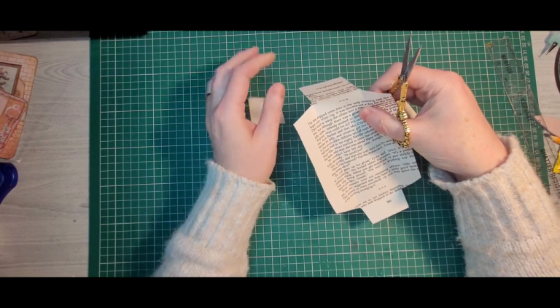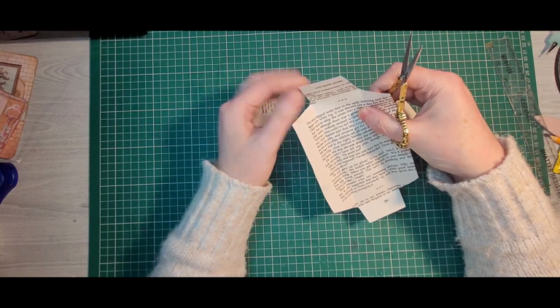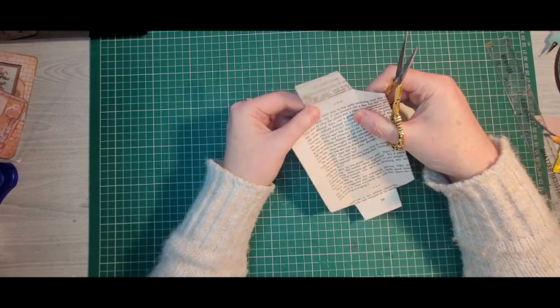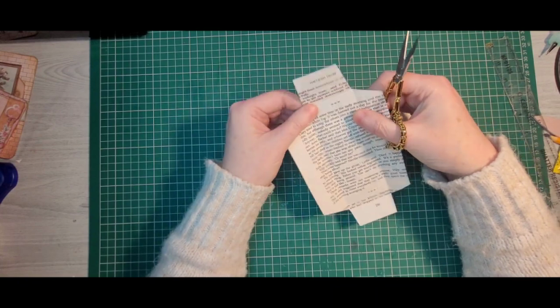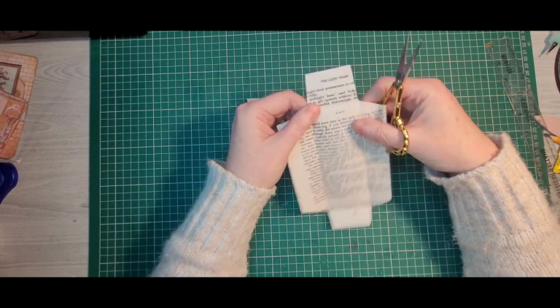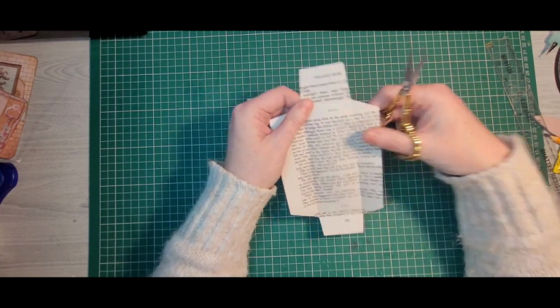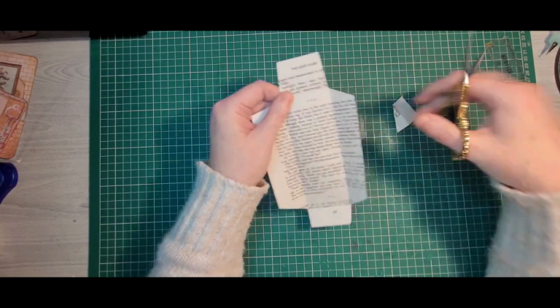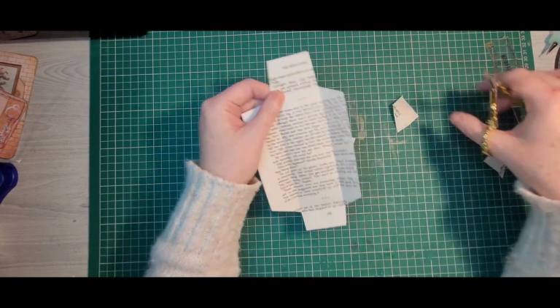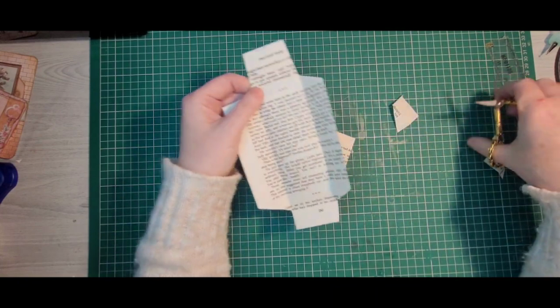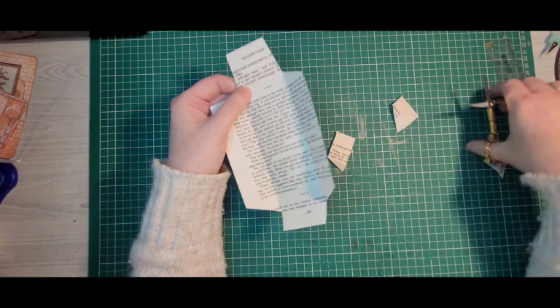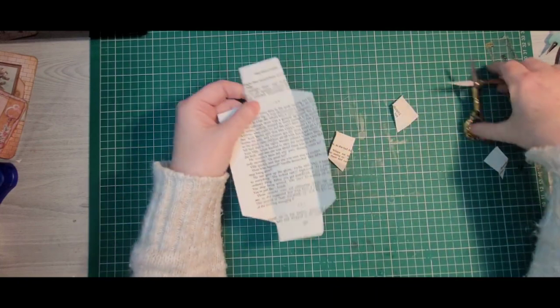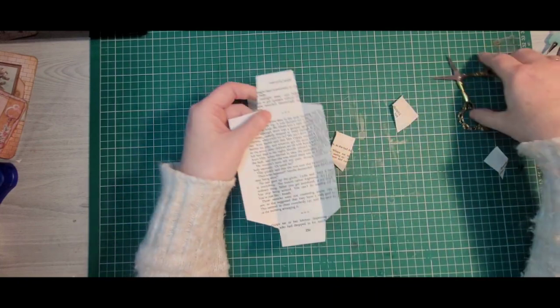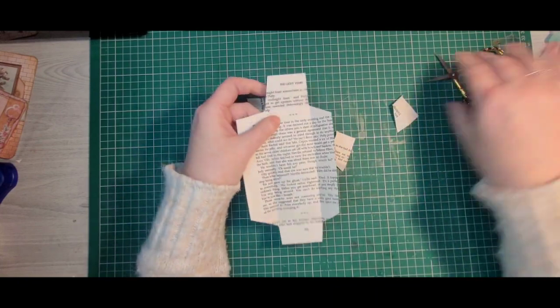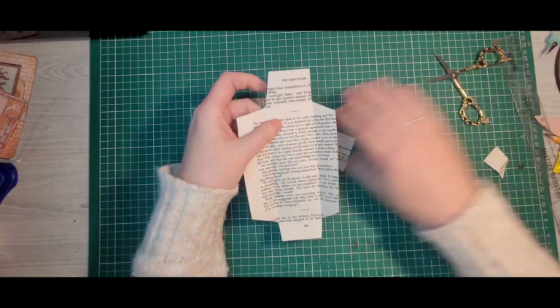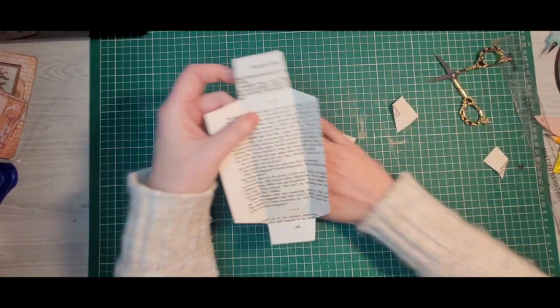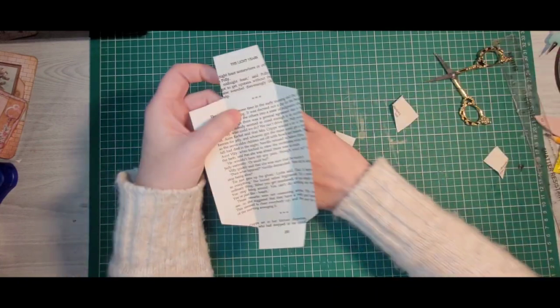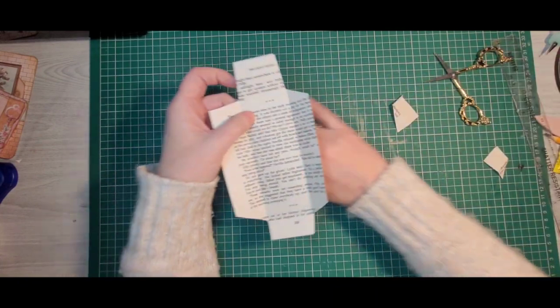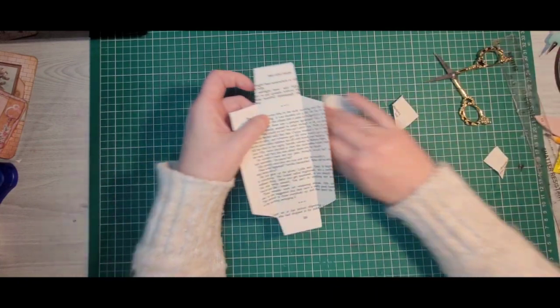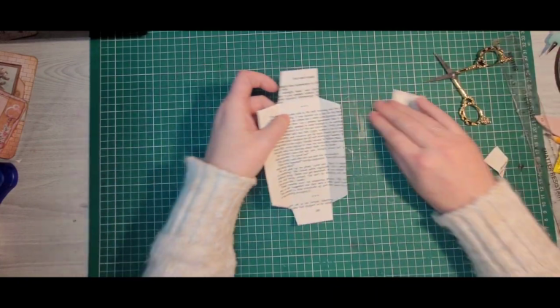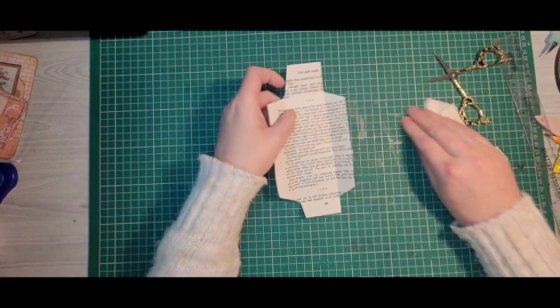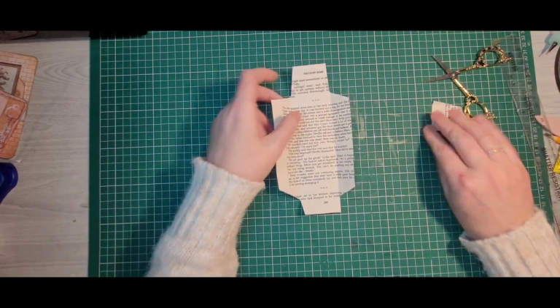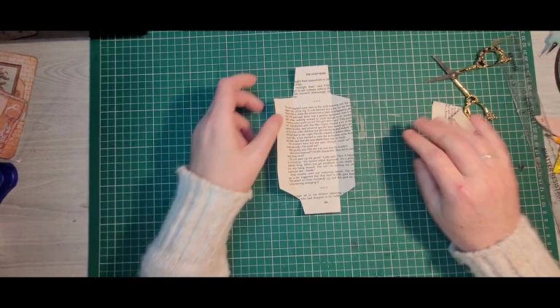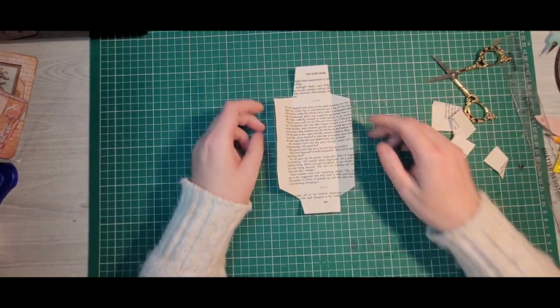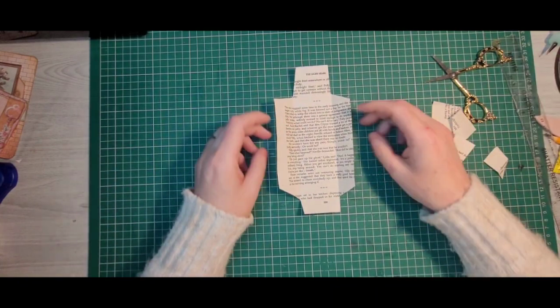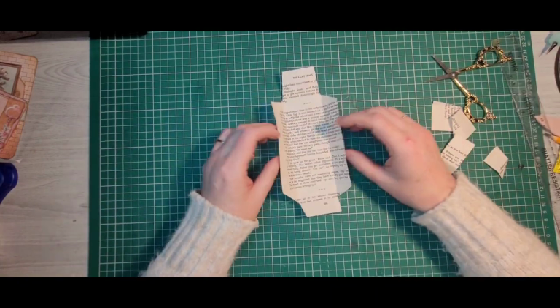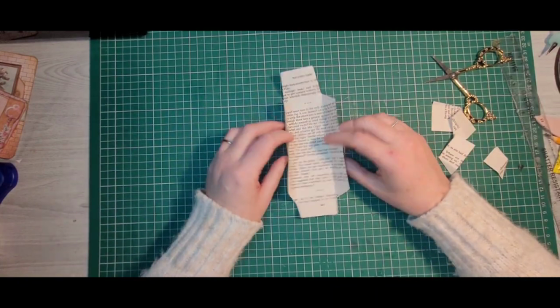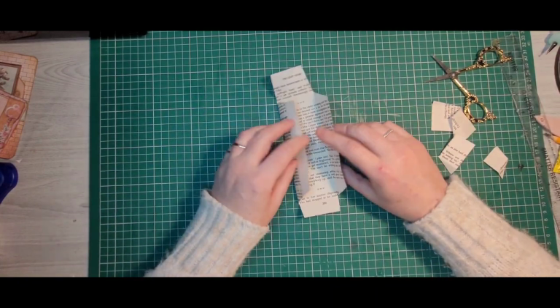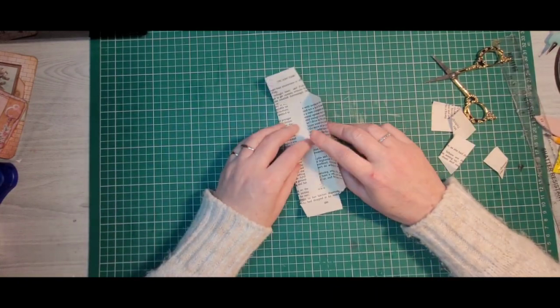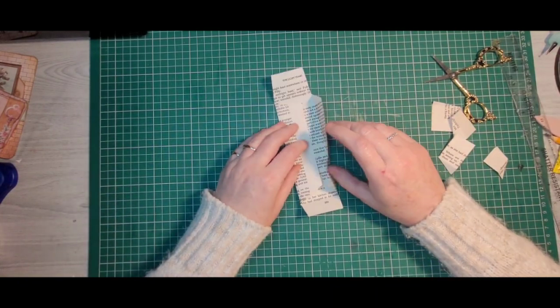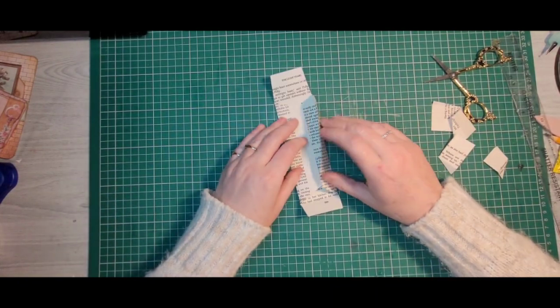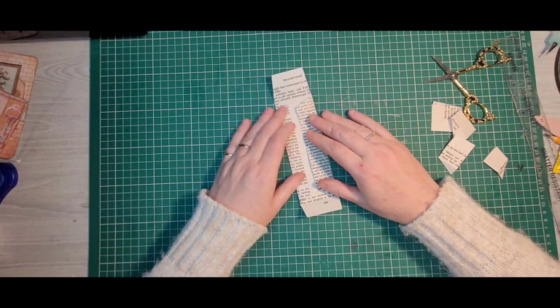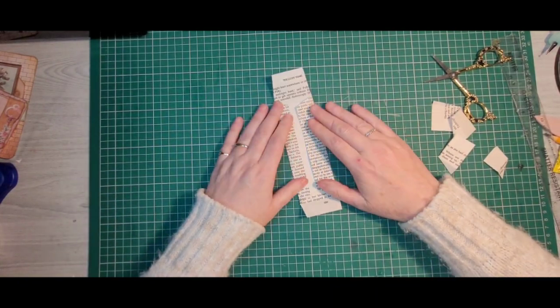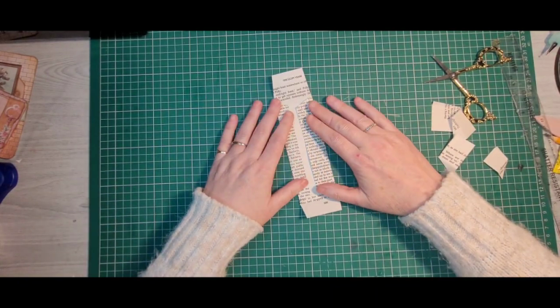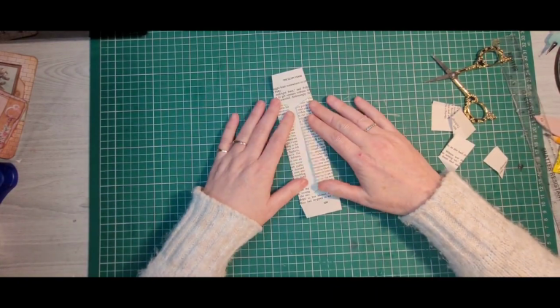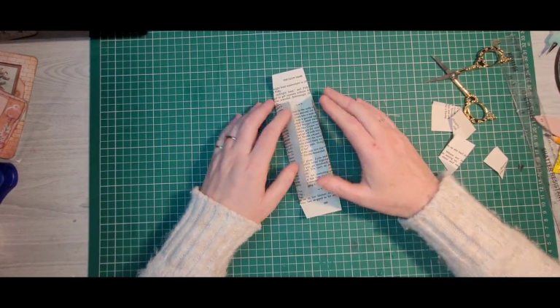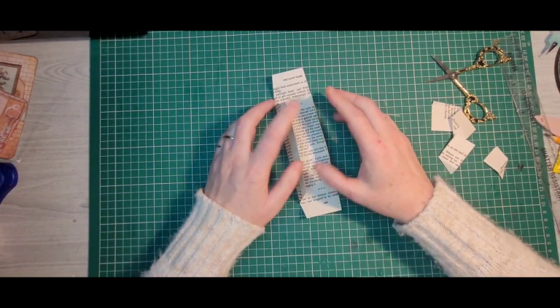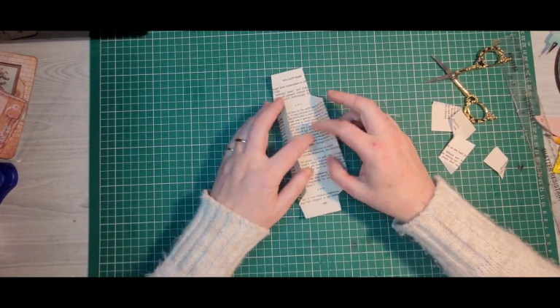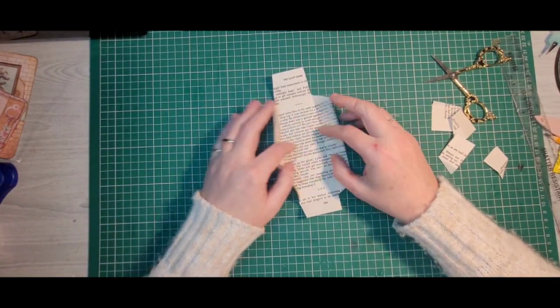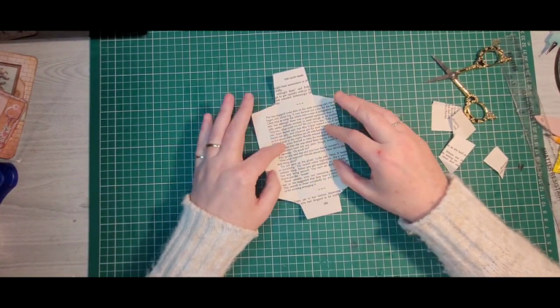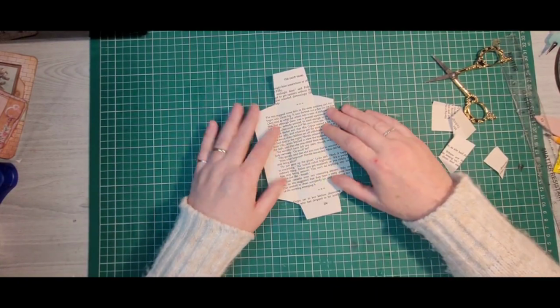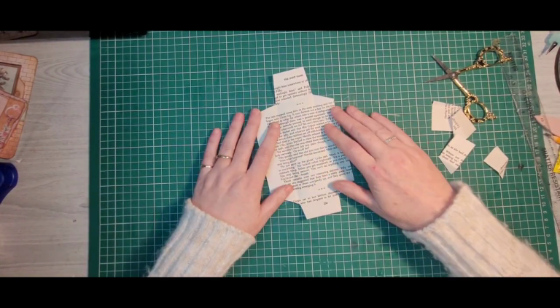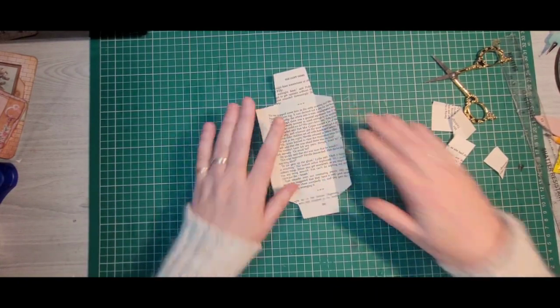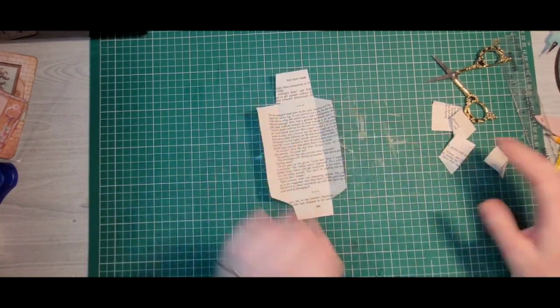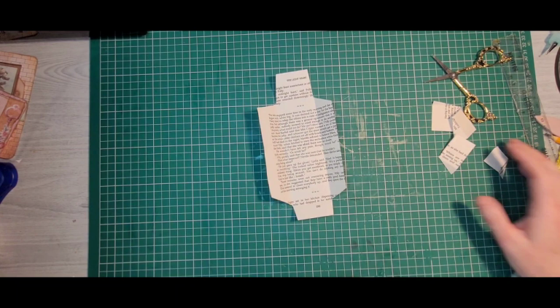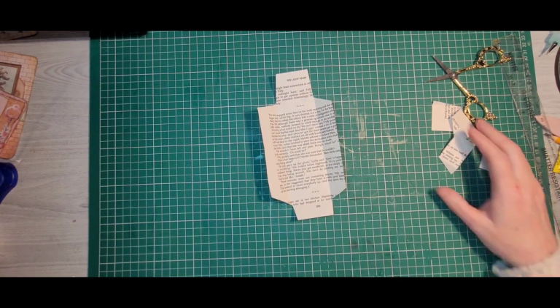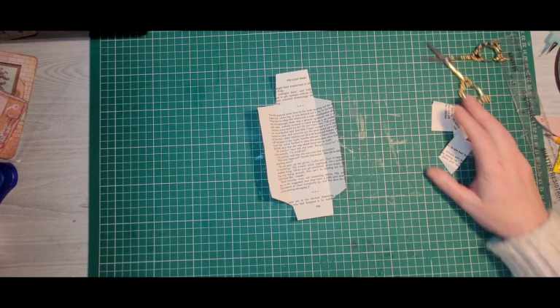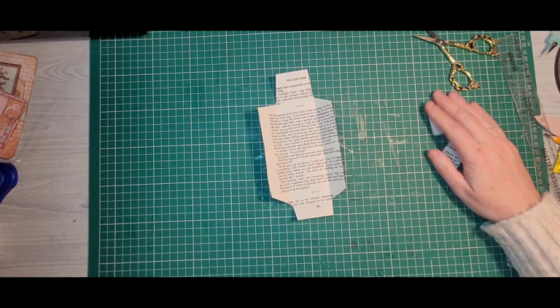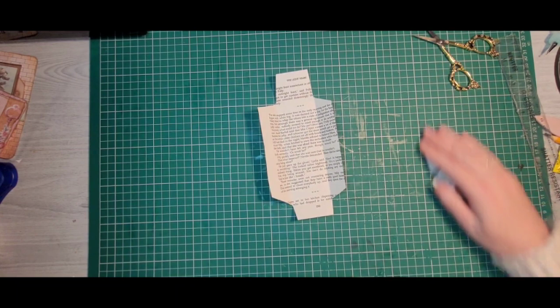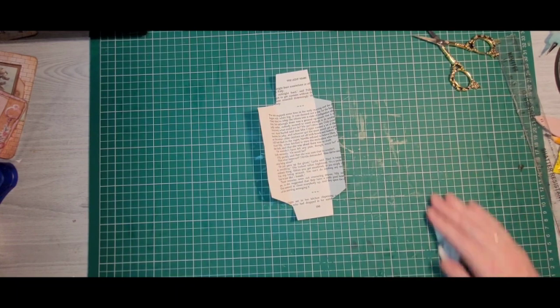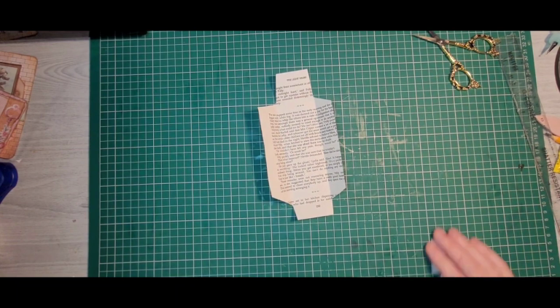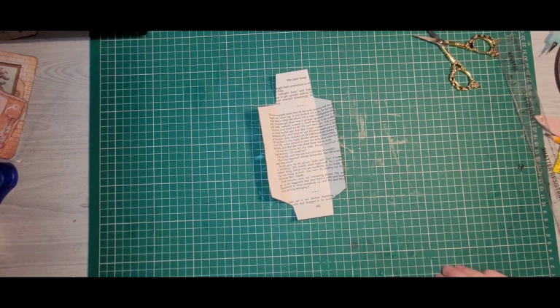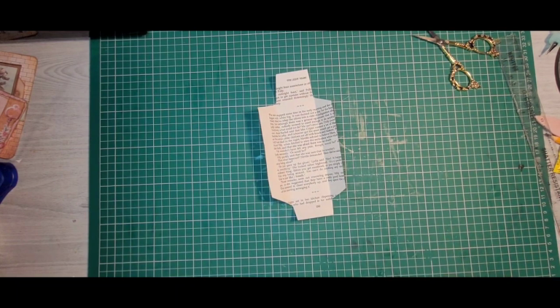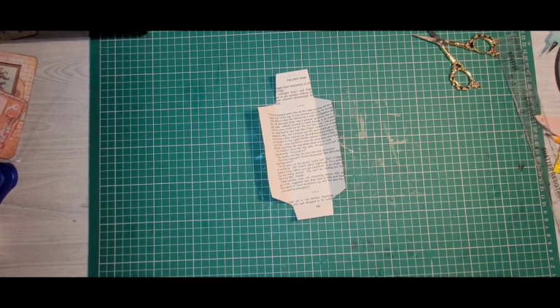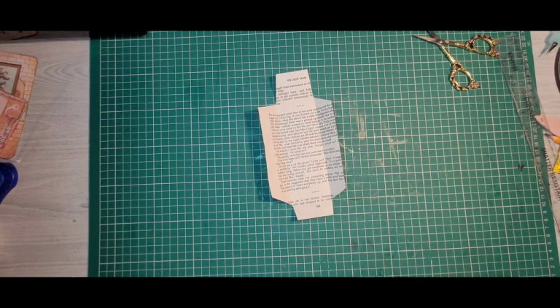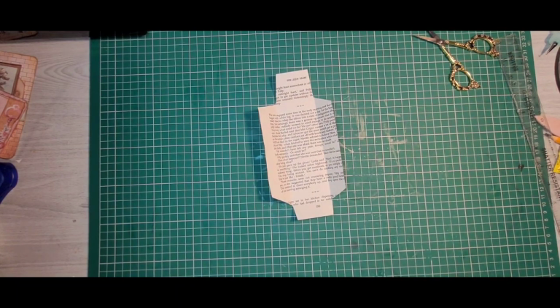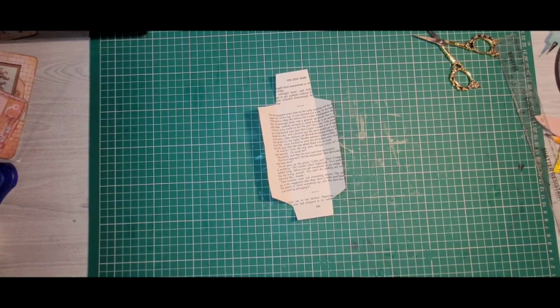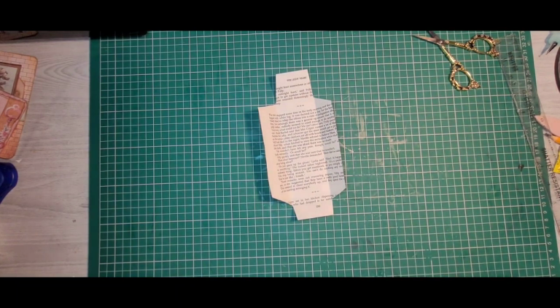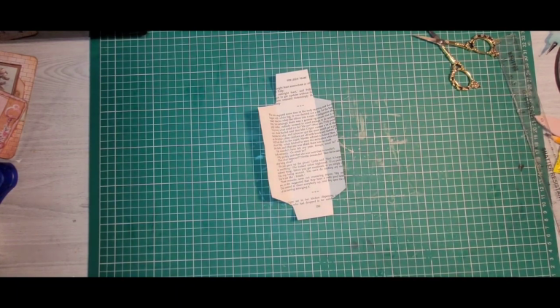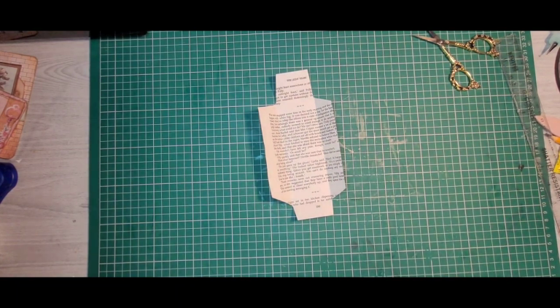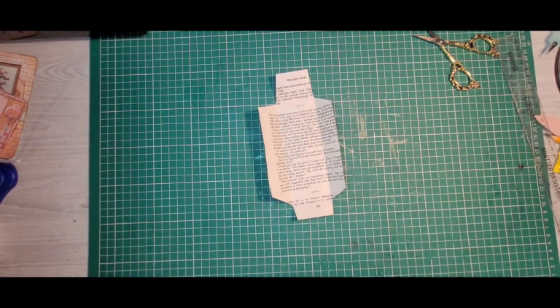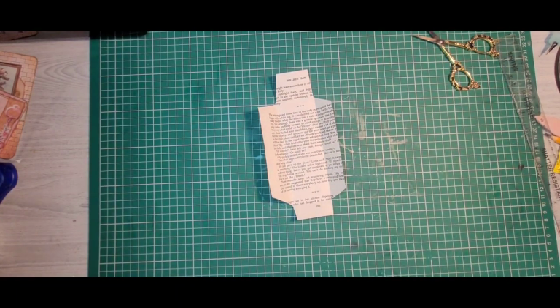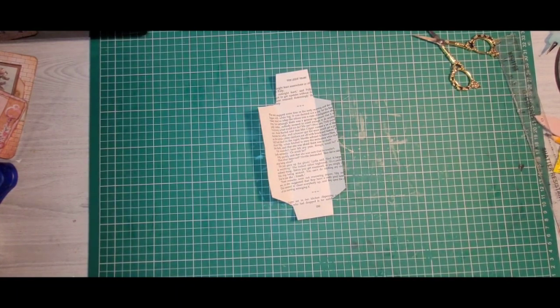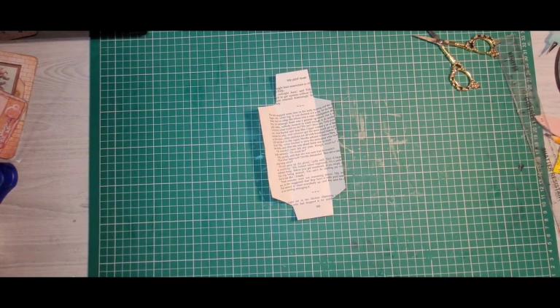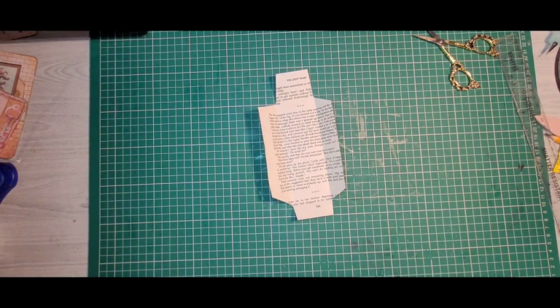And then you're left with something like this, which is where our folds were. Get rid of the rubbish.